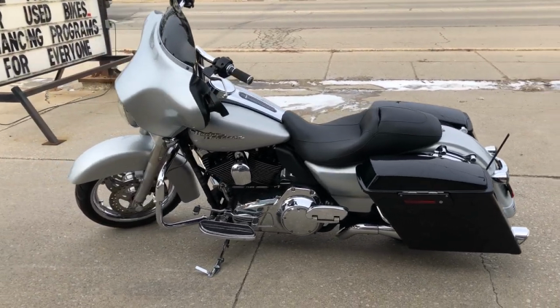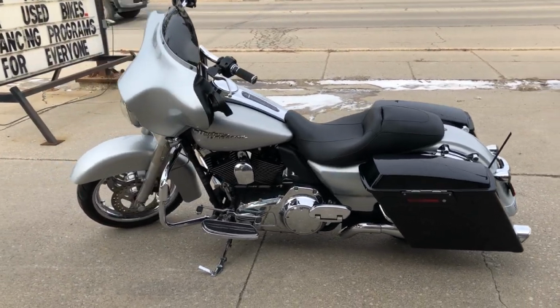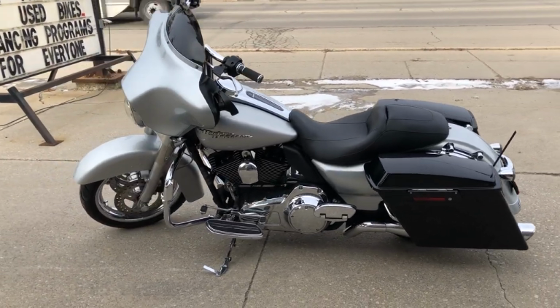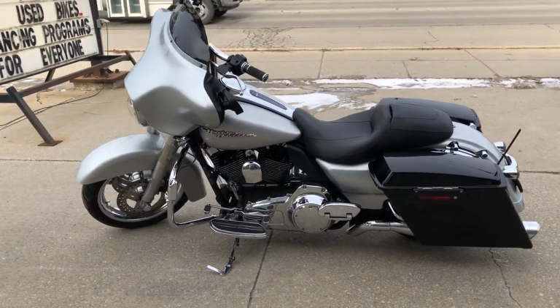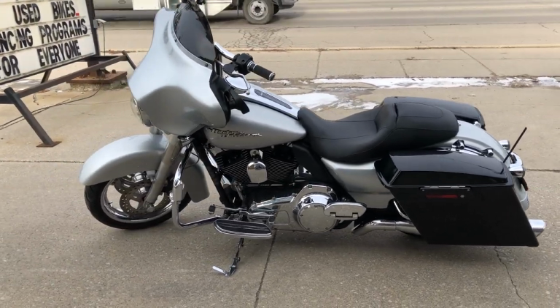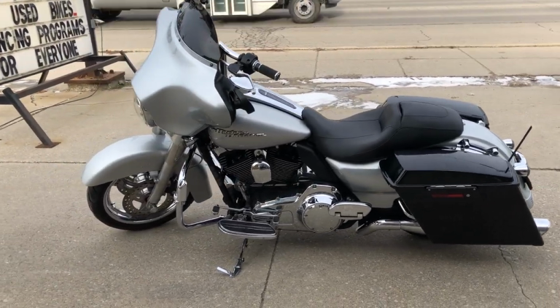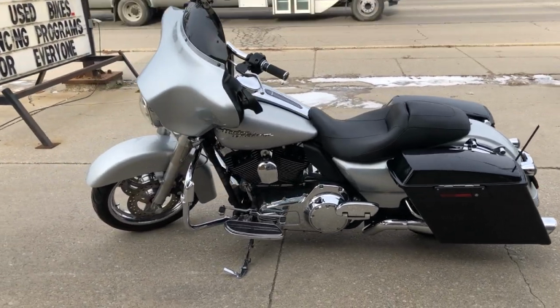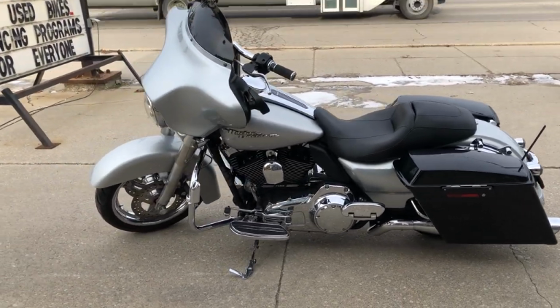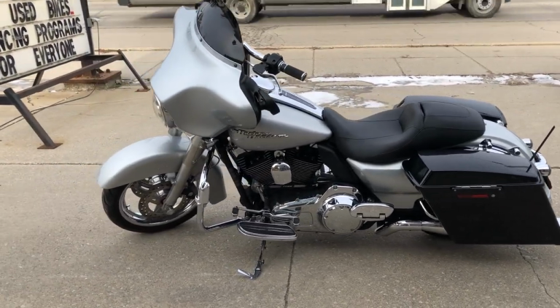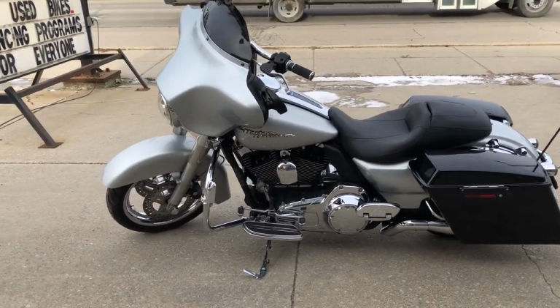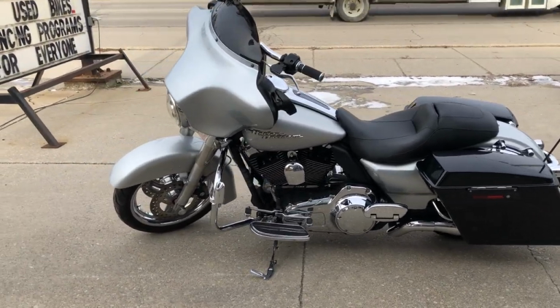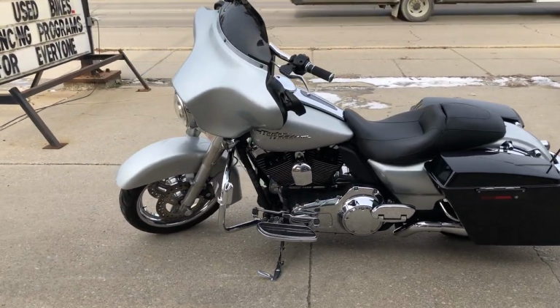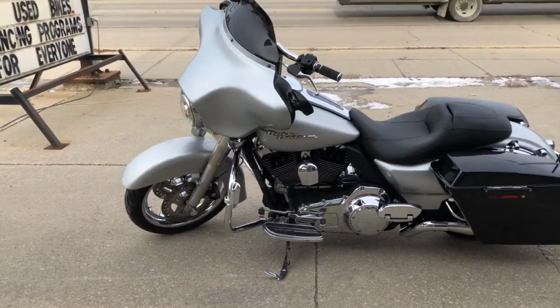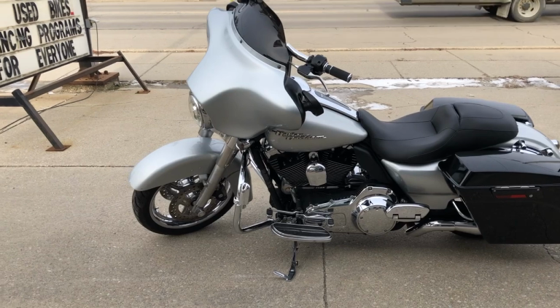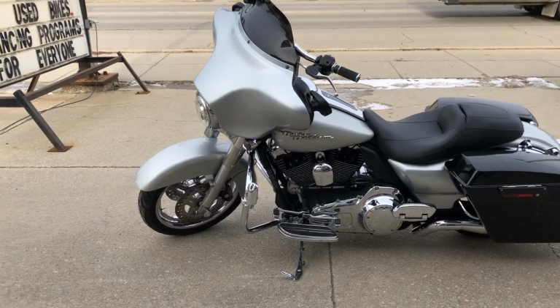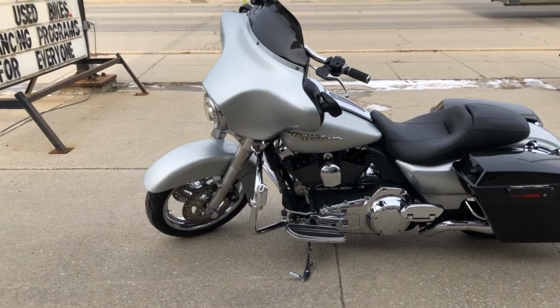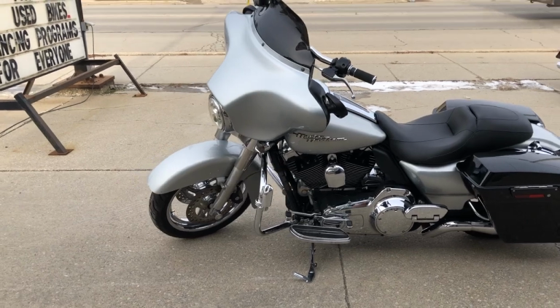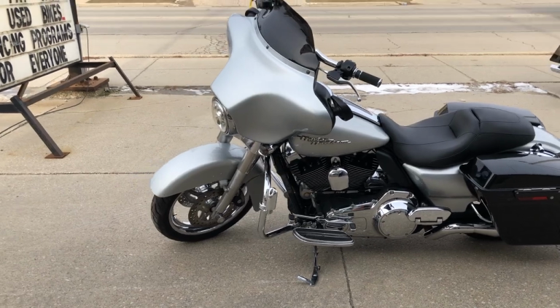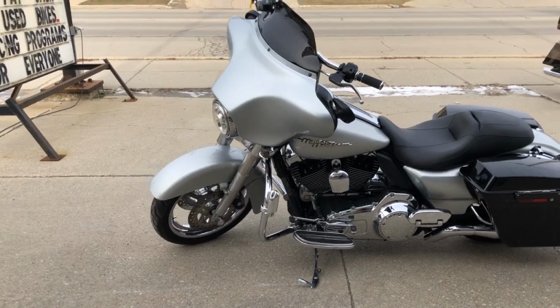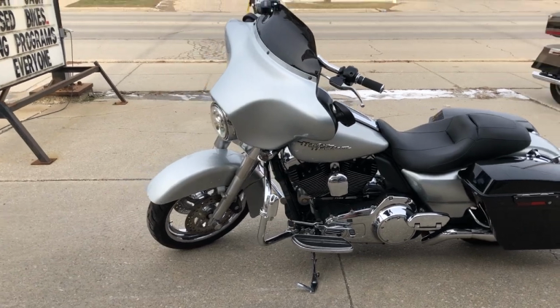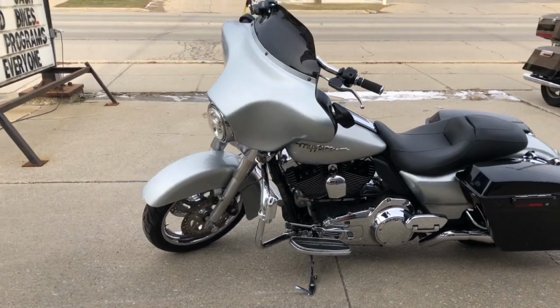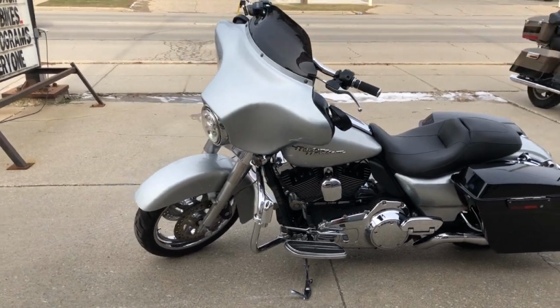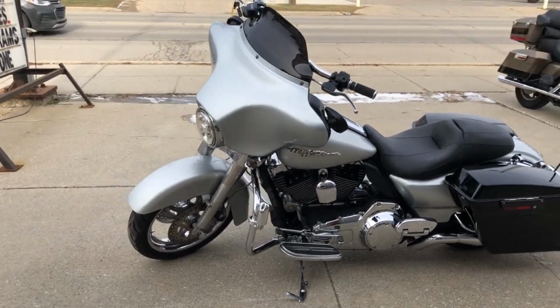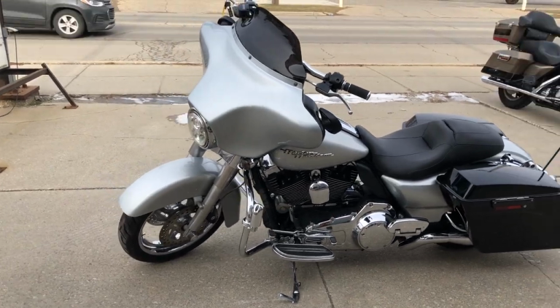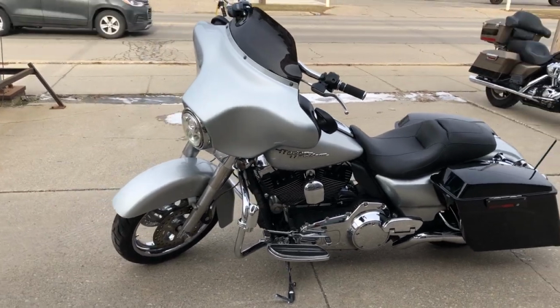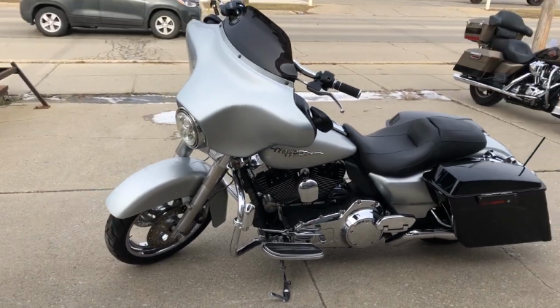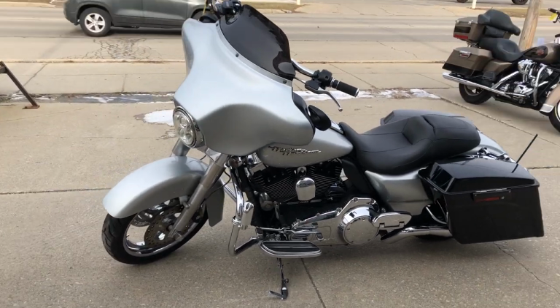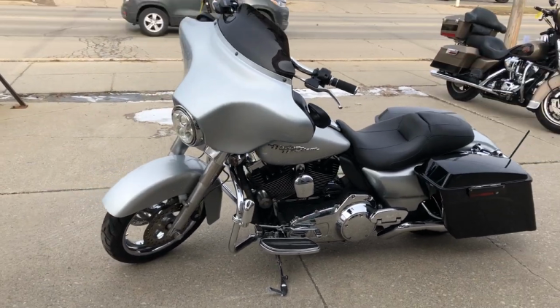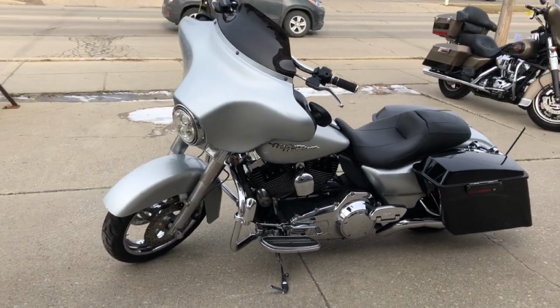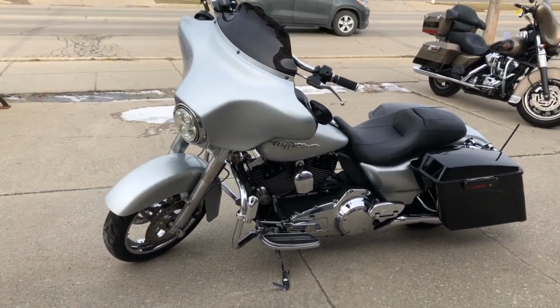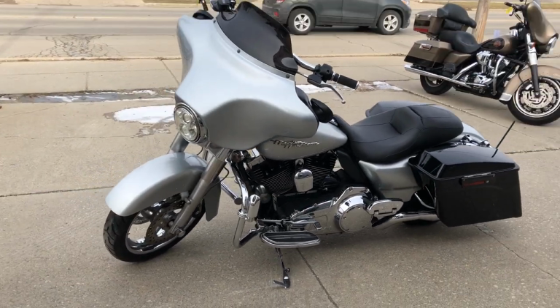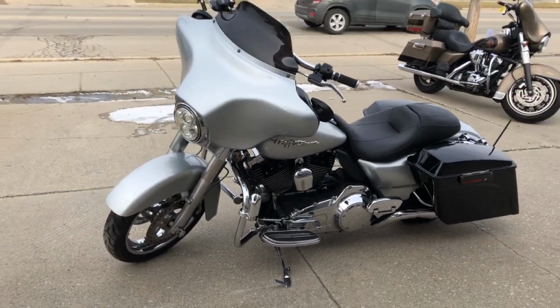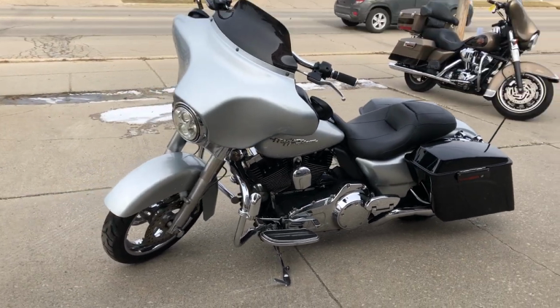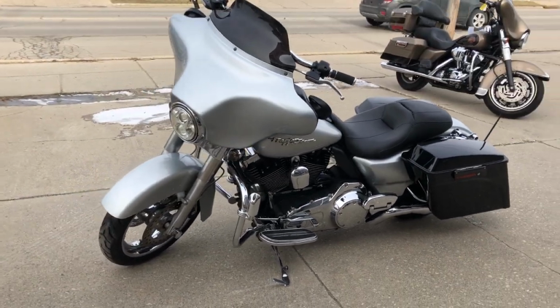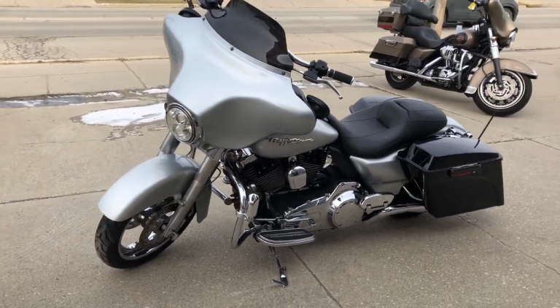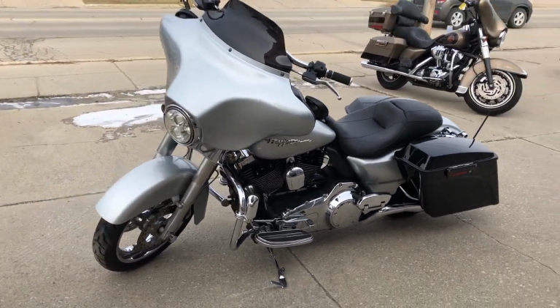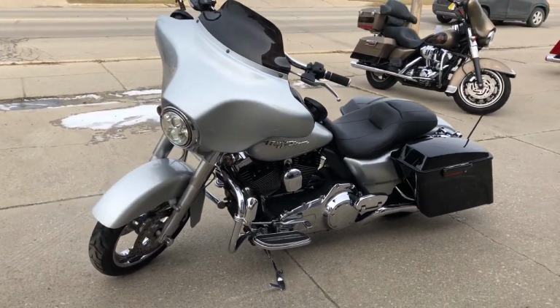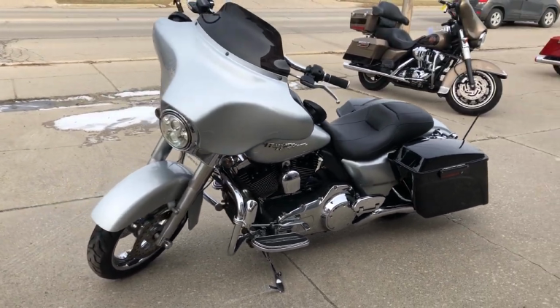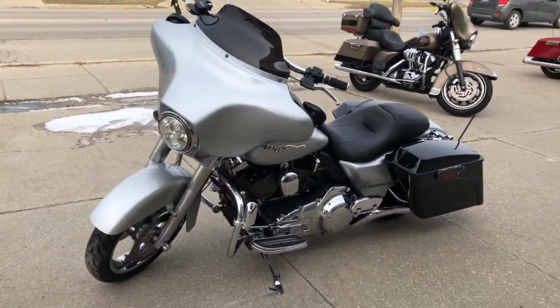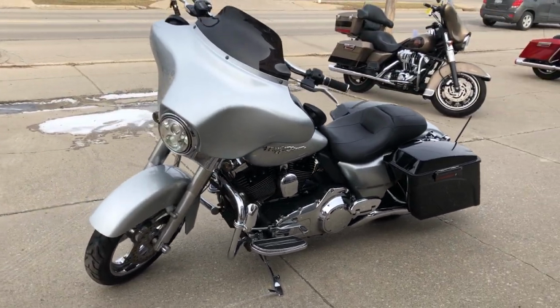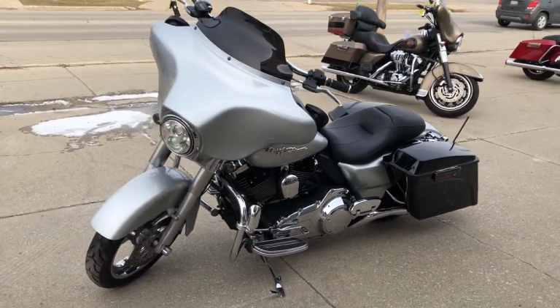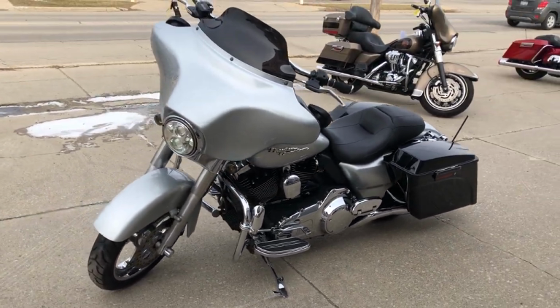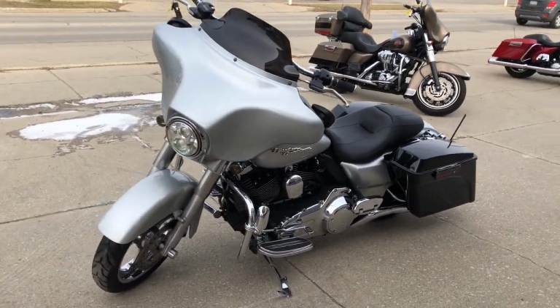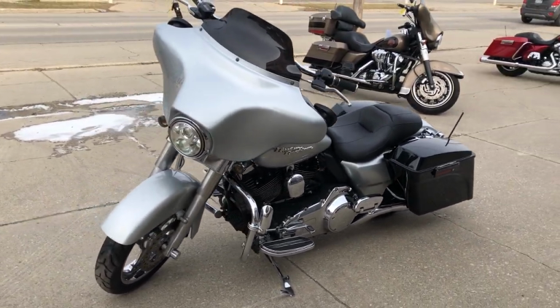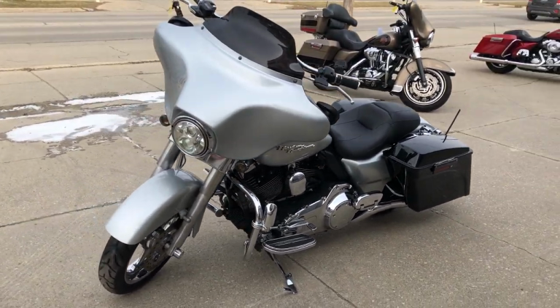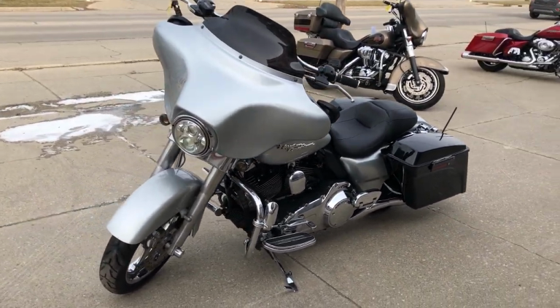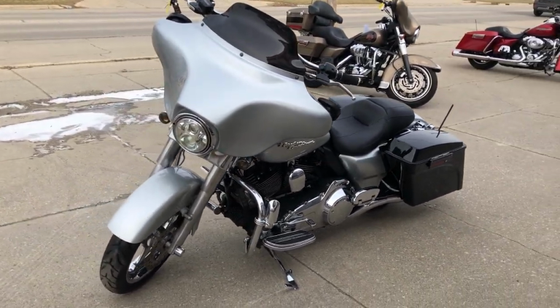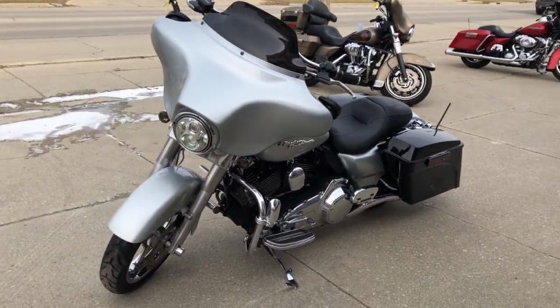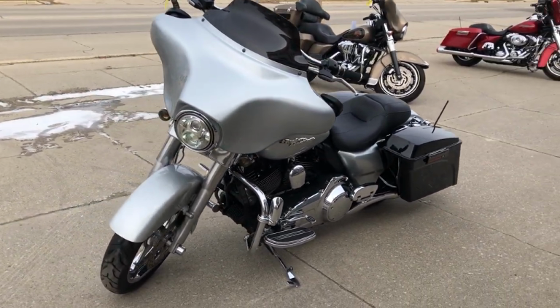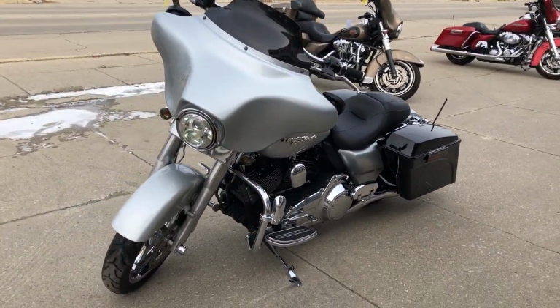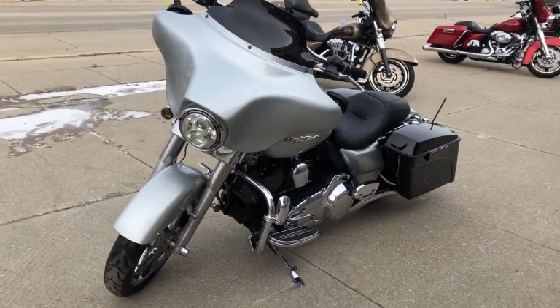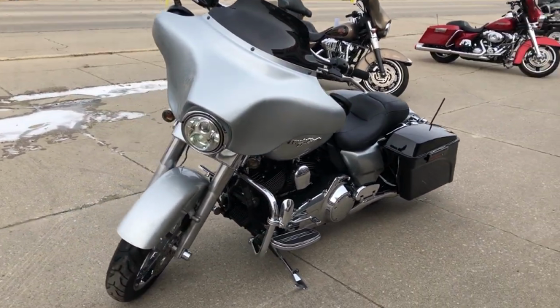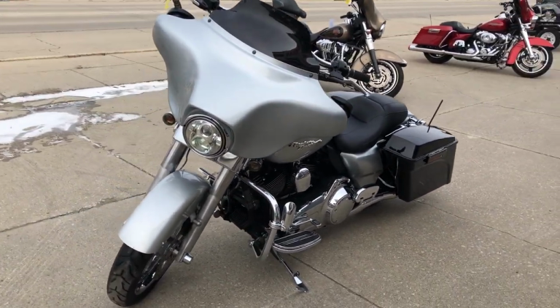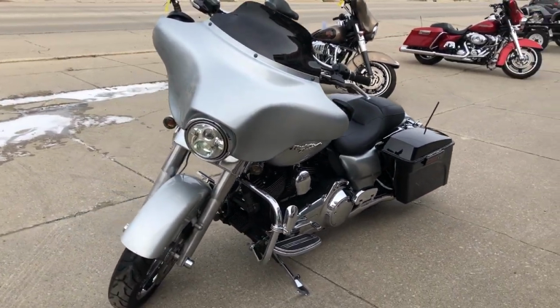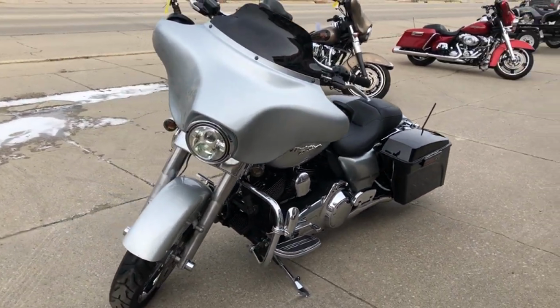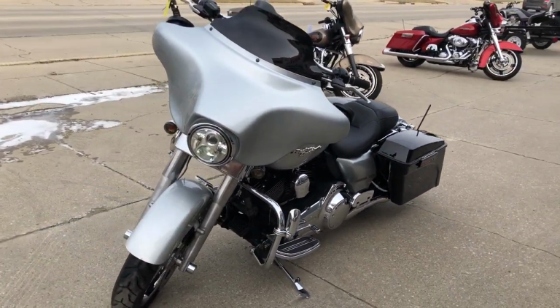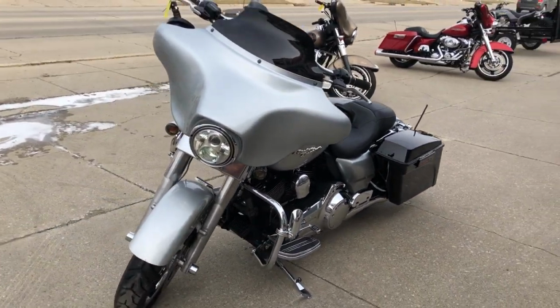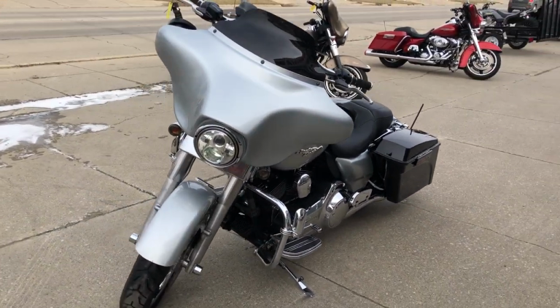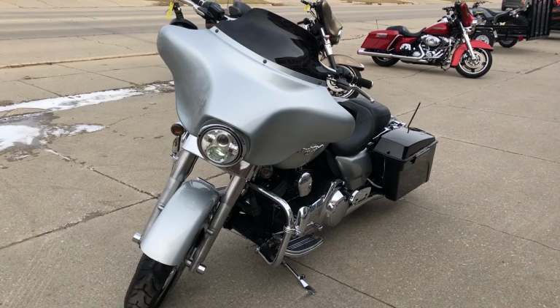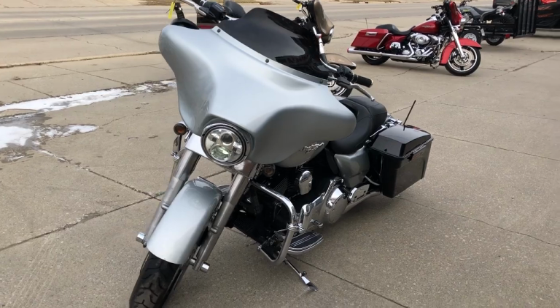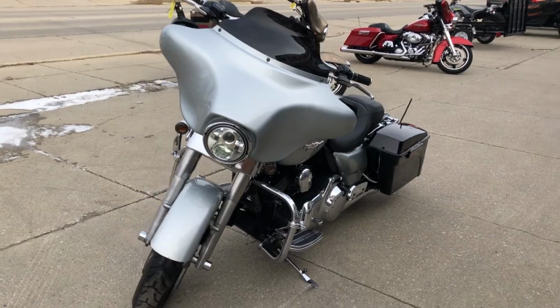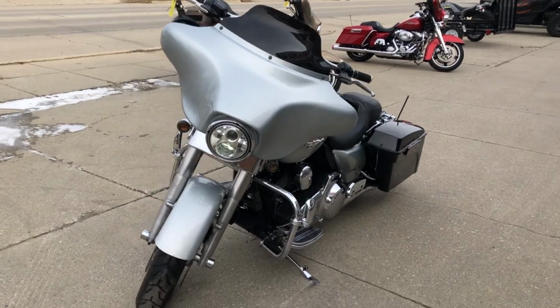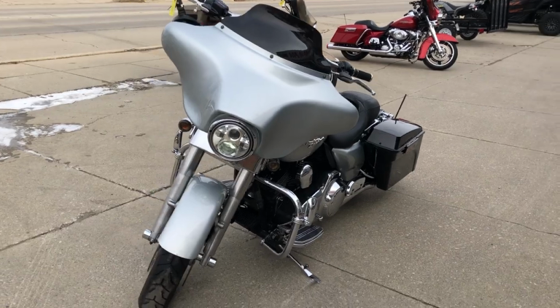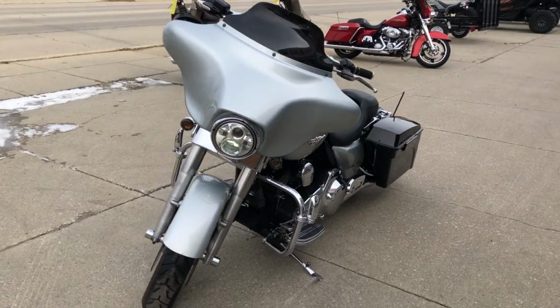Everything works, needs nothing. It's just been serviced at the dealership, inspected, all fluids have been changed, and it's ready to ride.